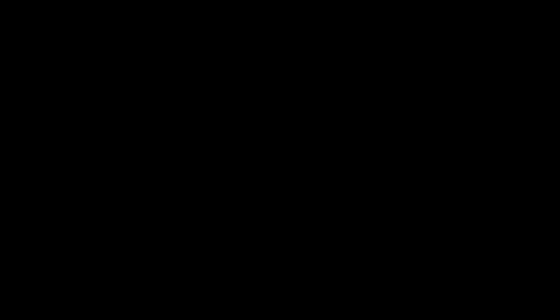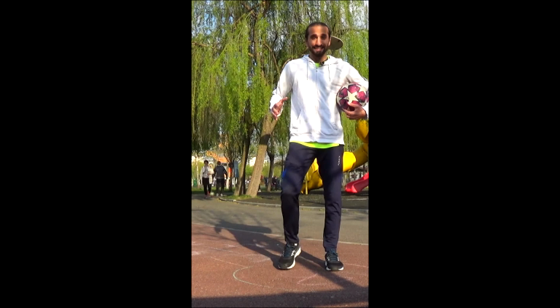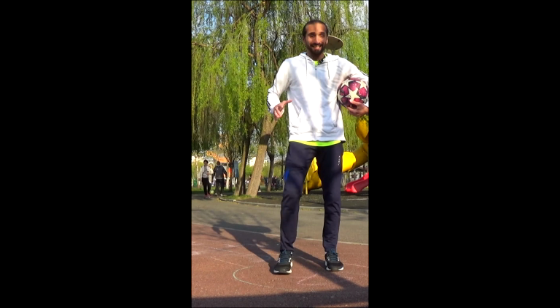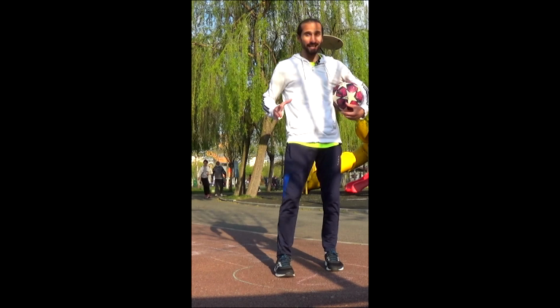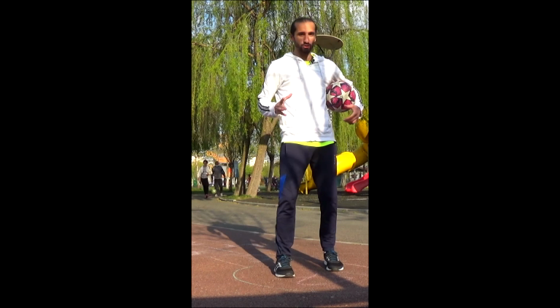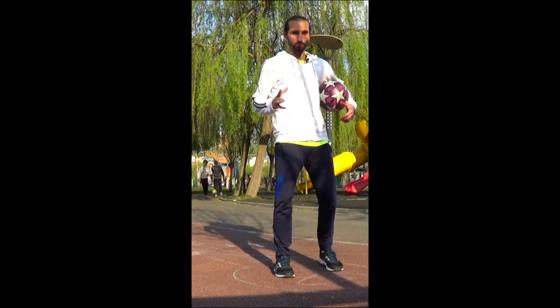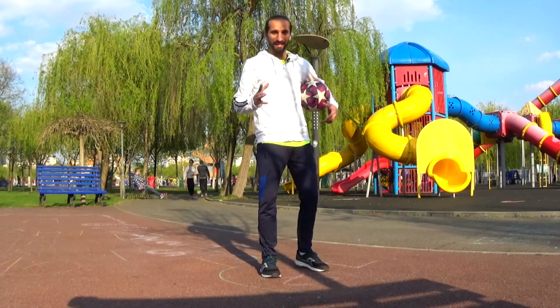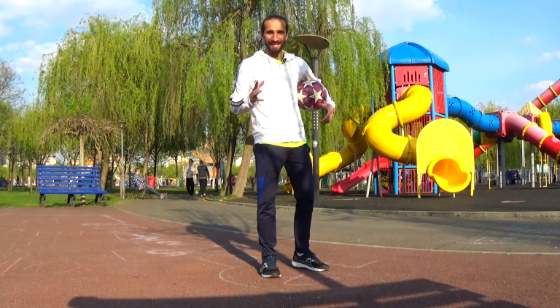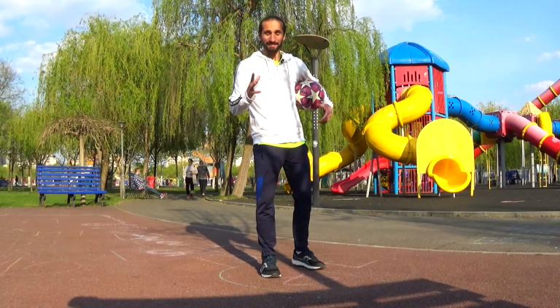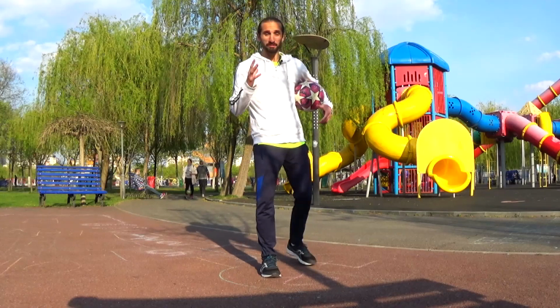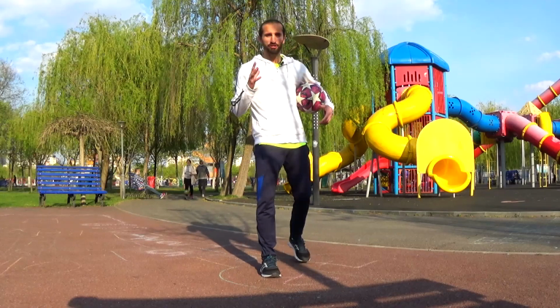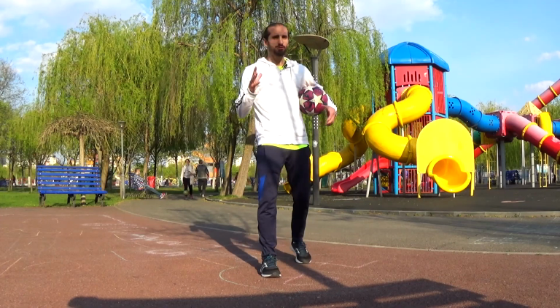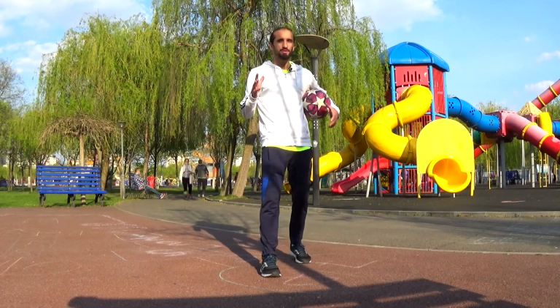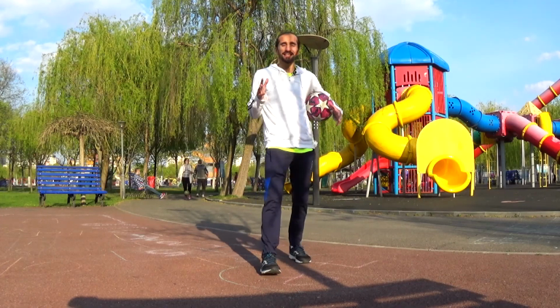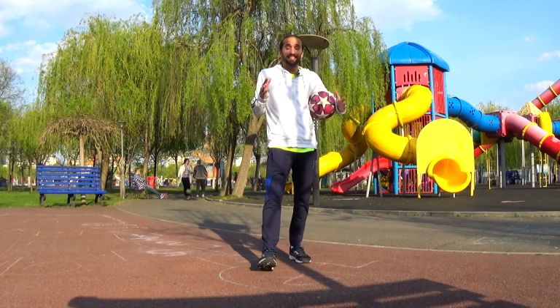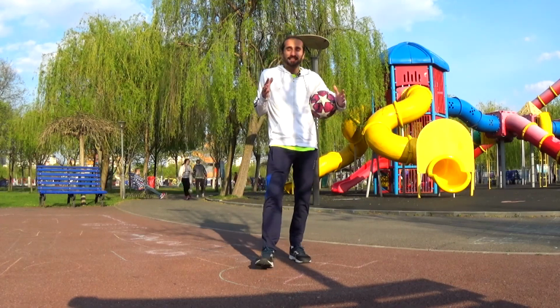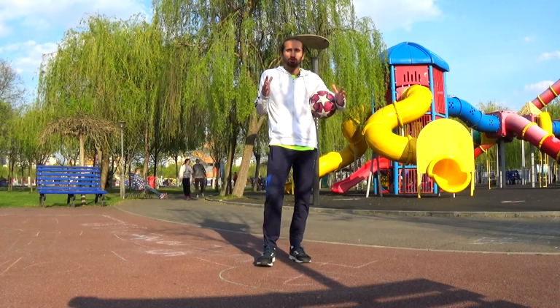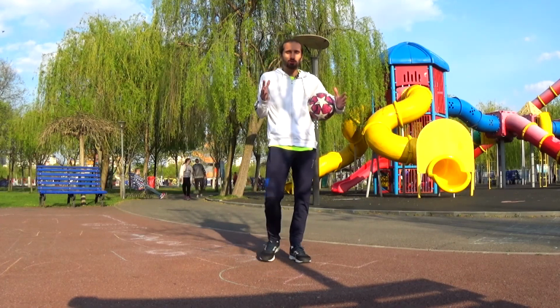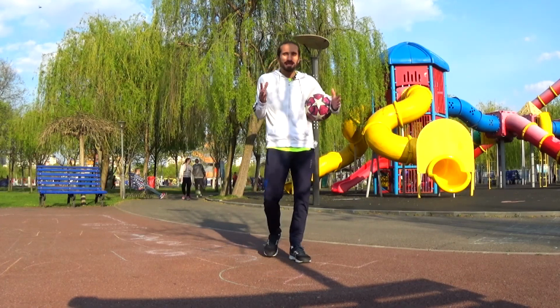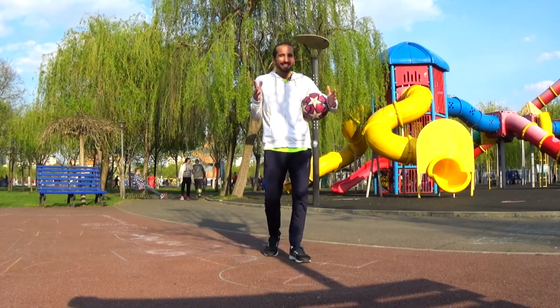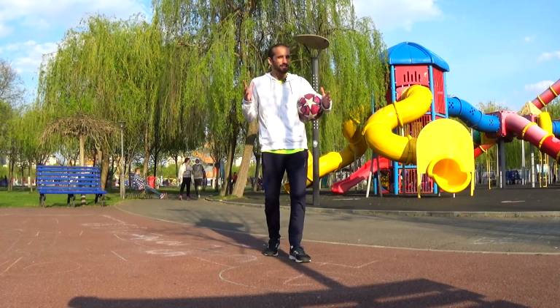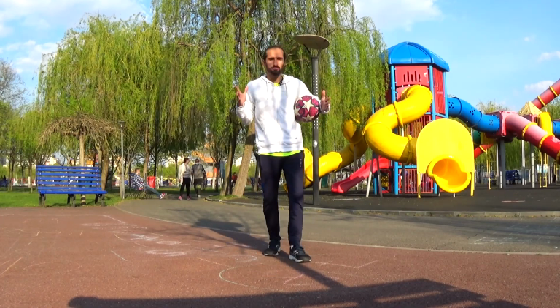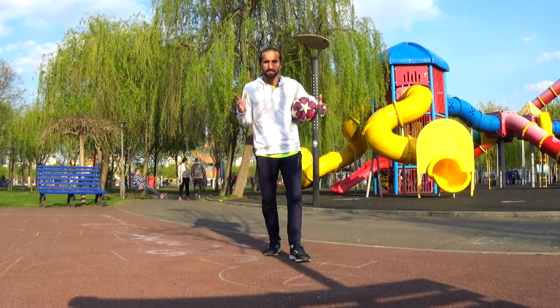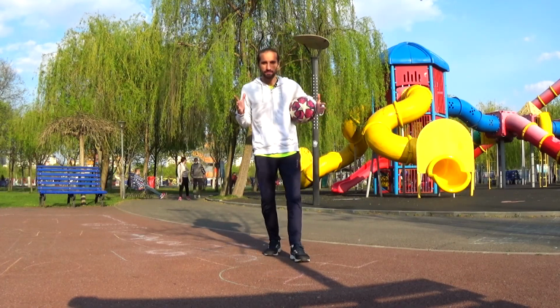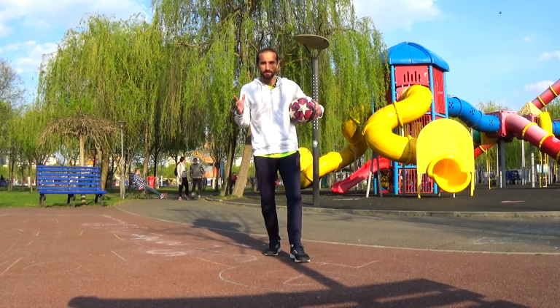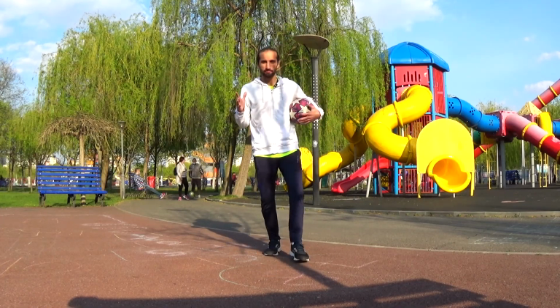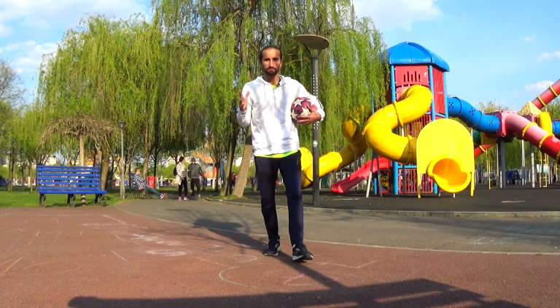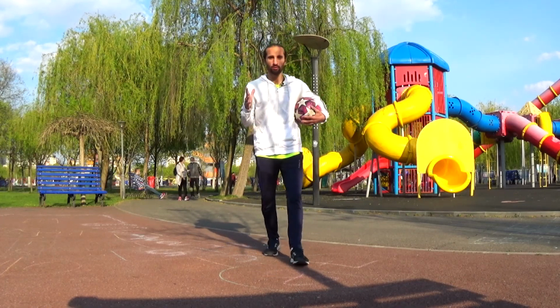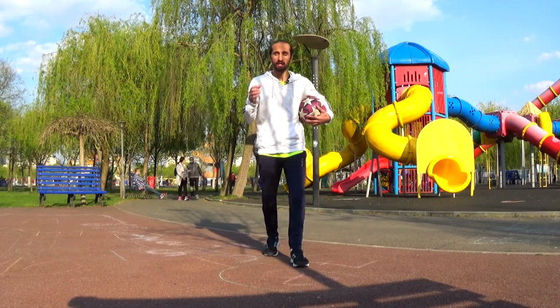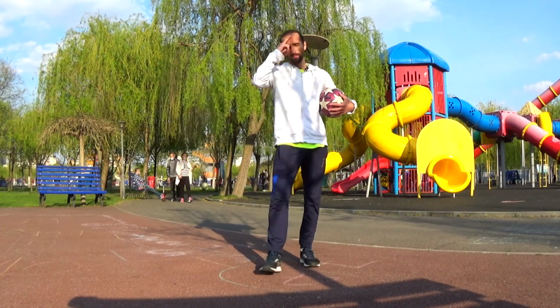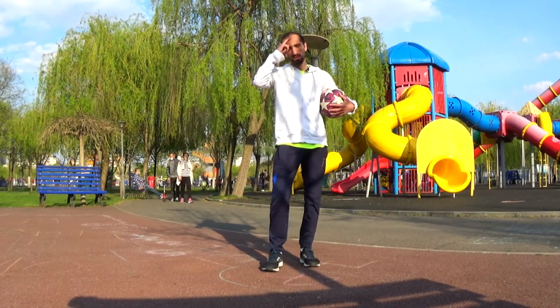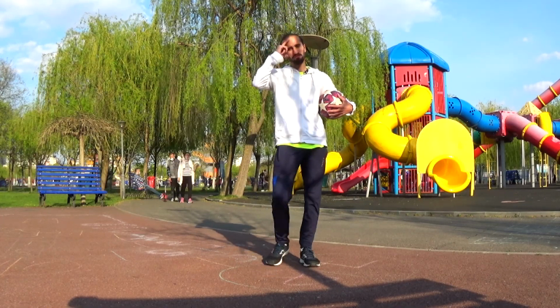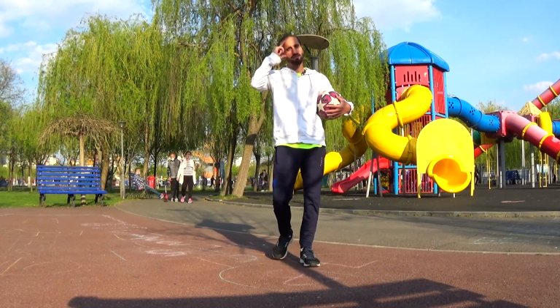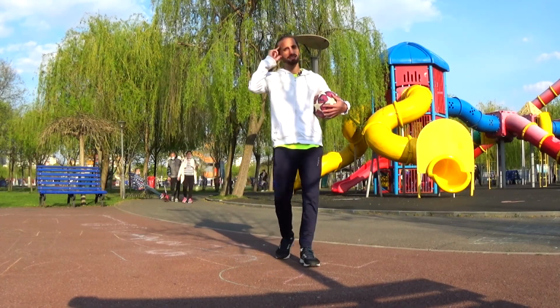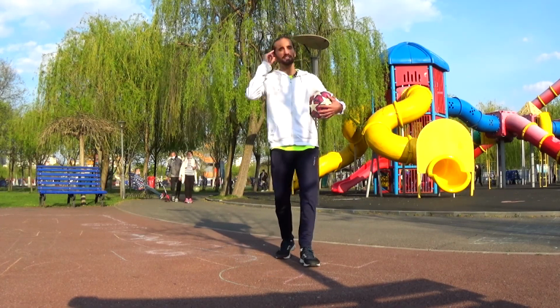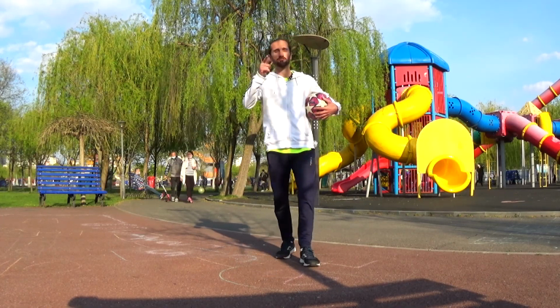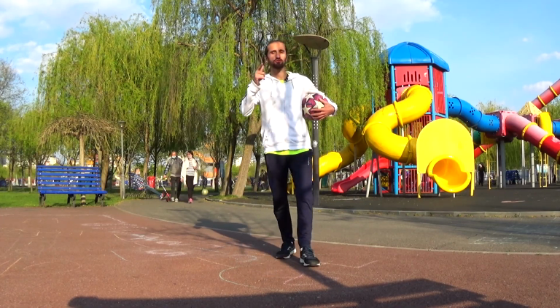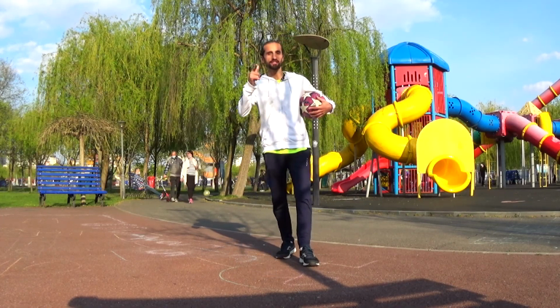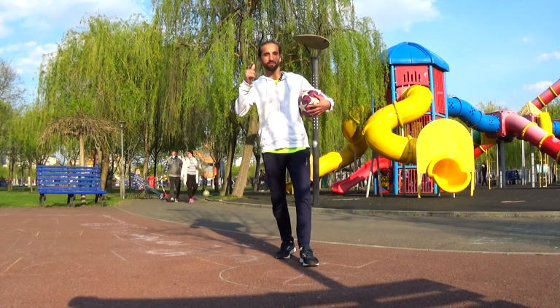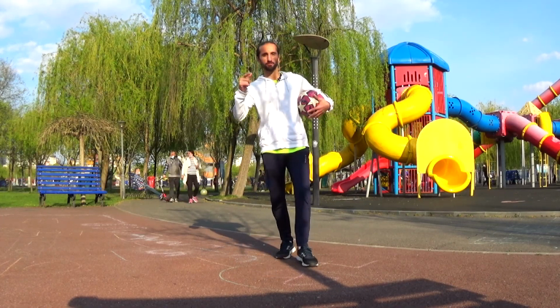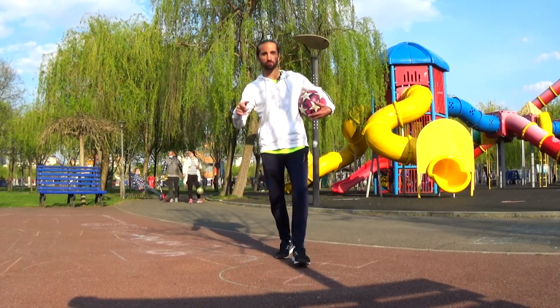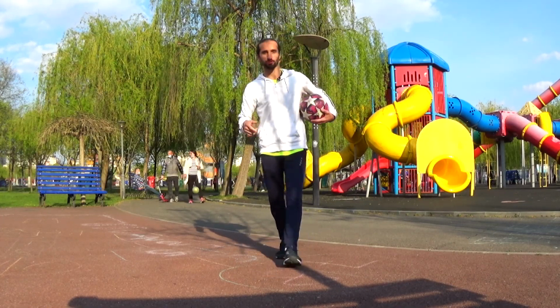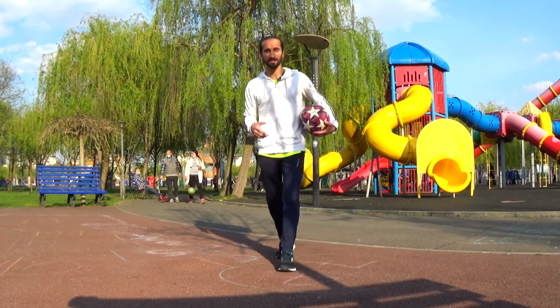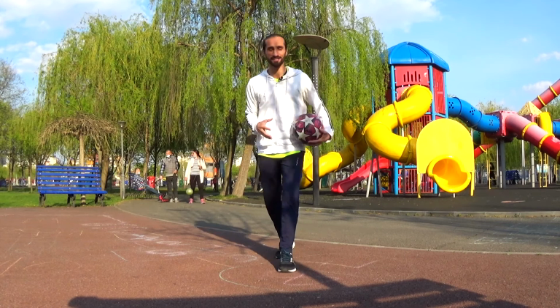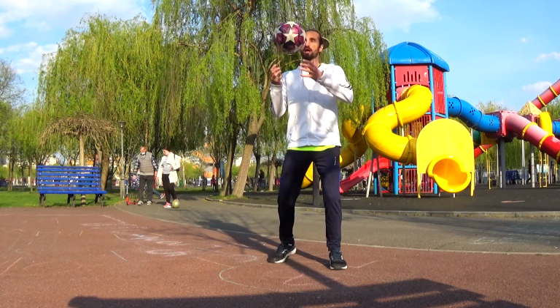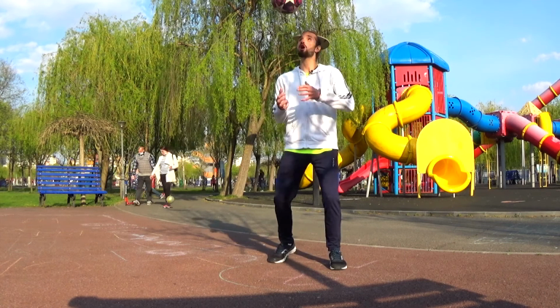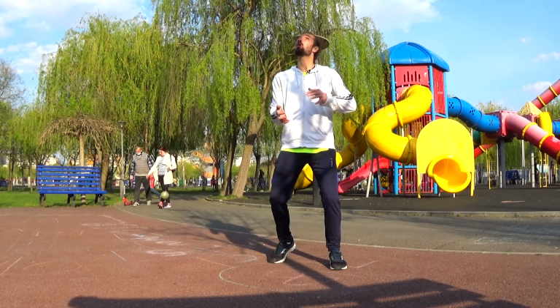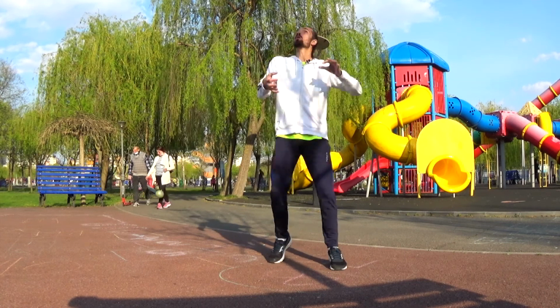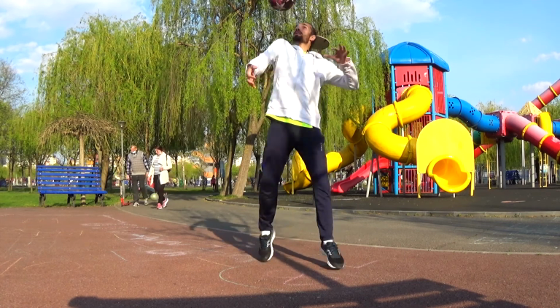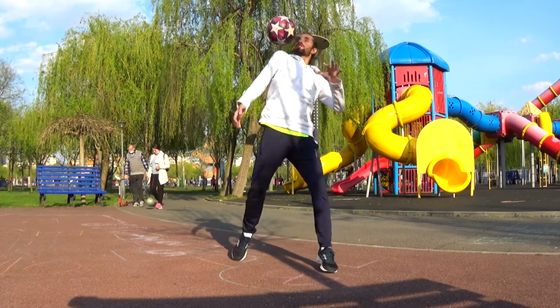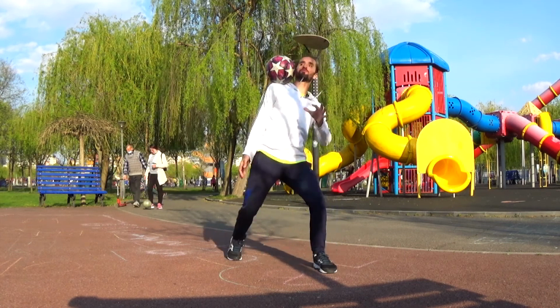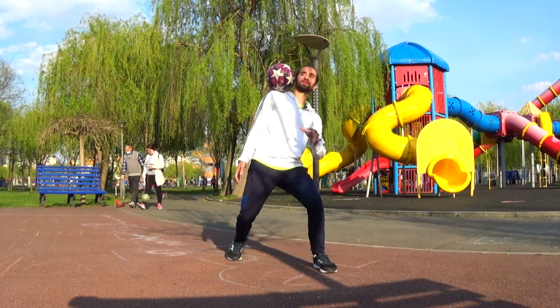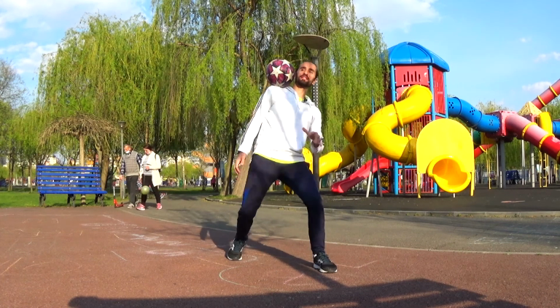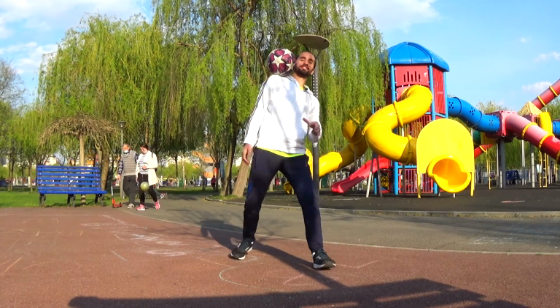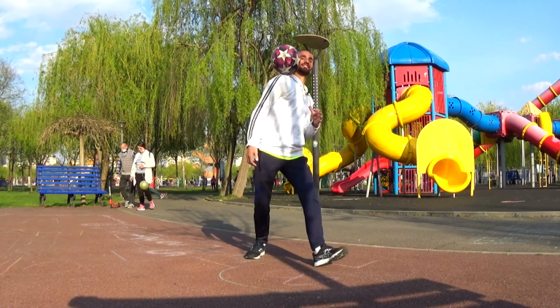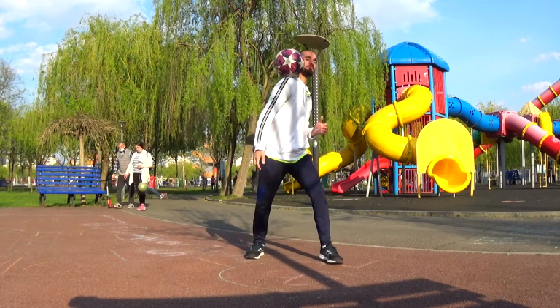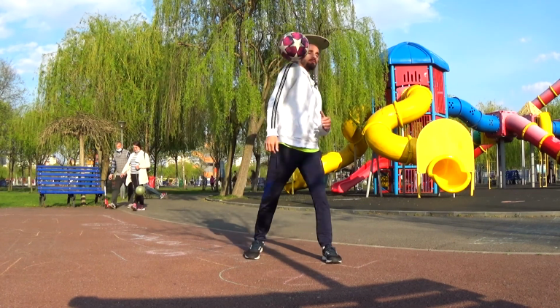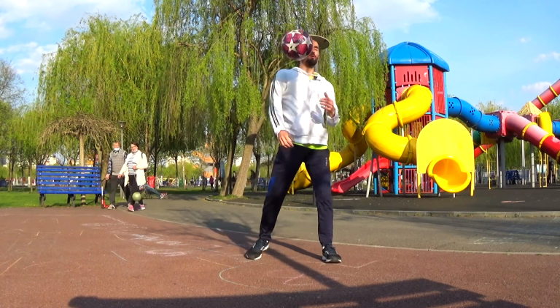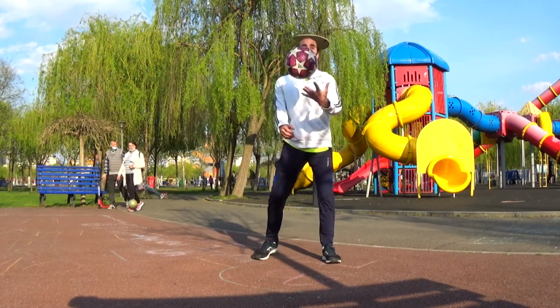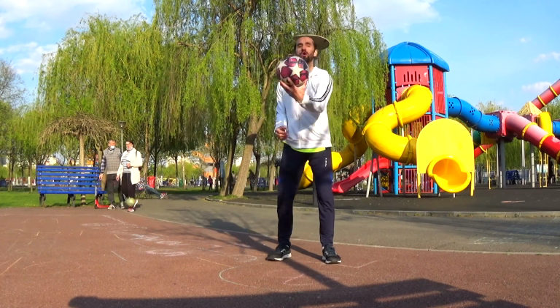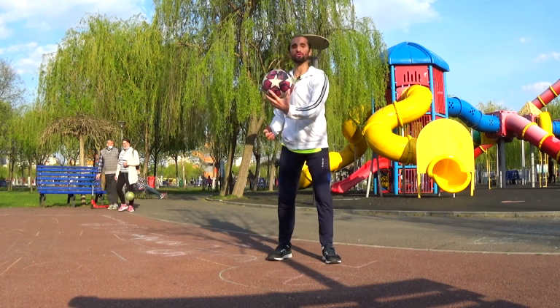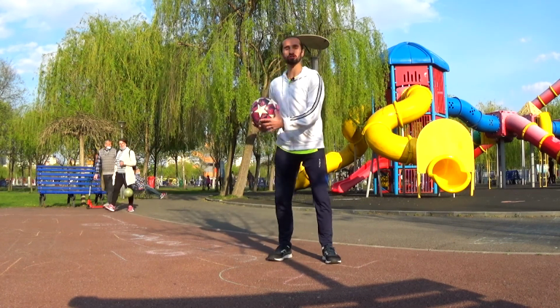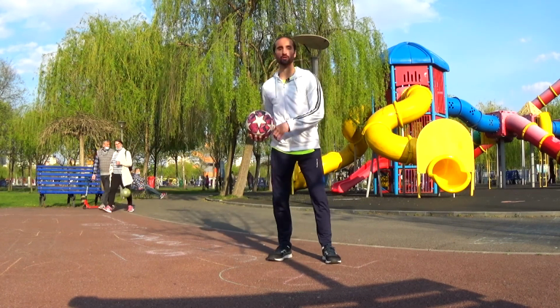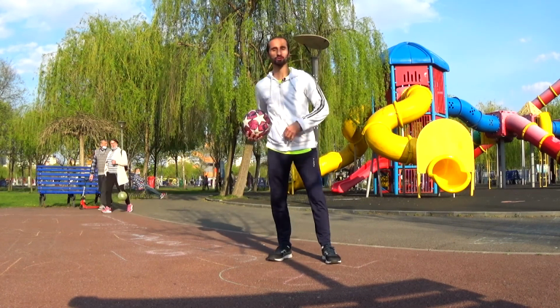Hello guys, I'm gonna show you here a crazy crazy football — well, in fact, it's a freestyle football trick. You will stop the ball on your shoulder.